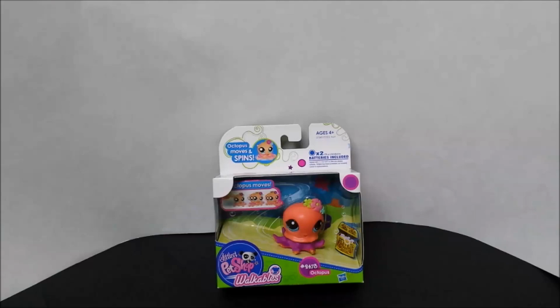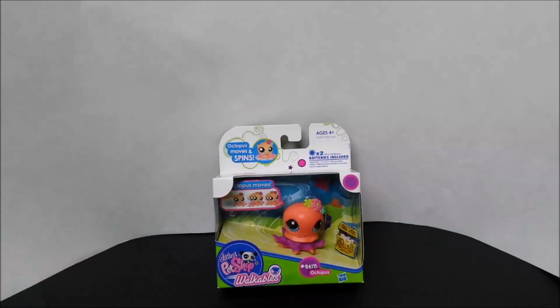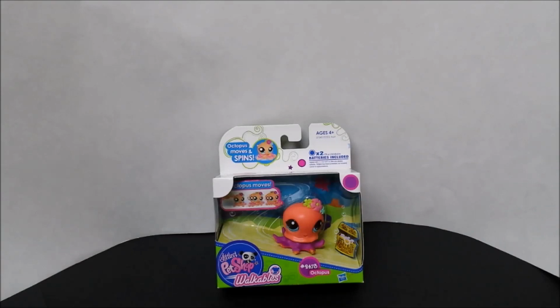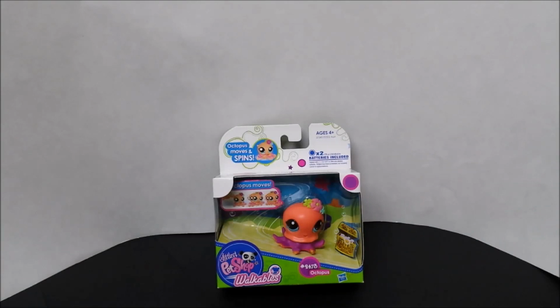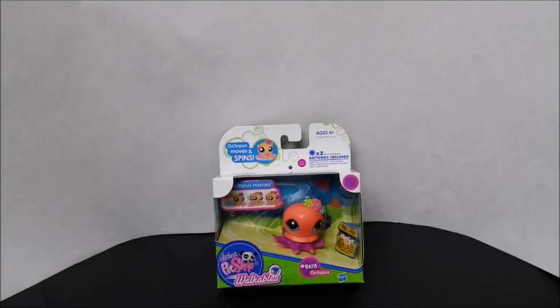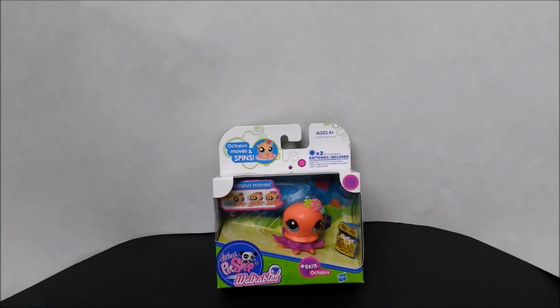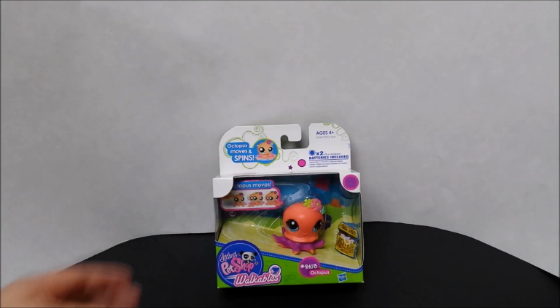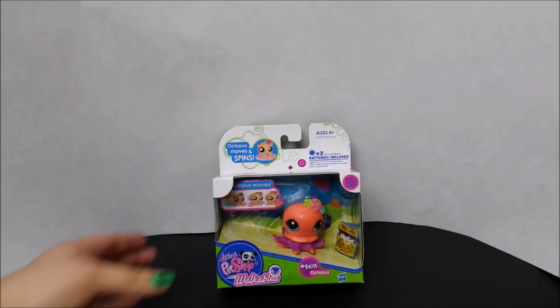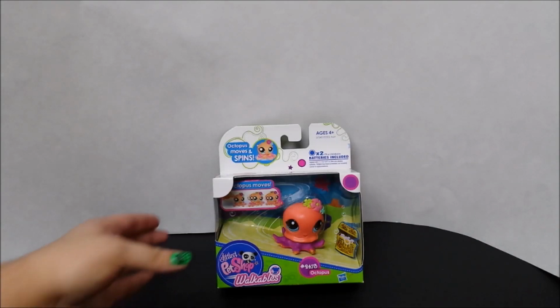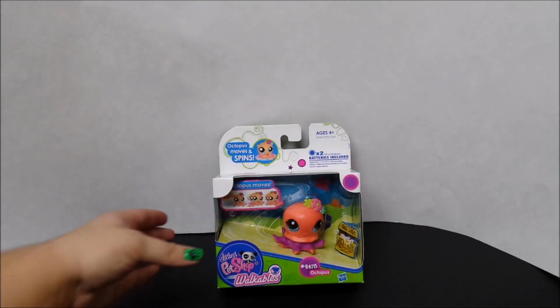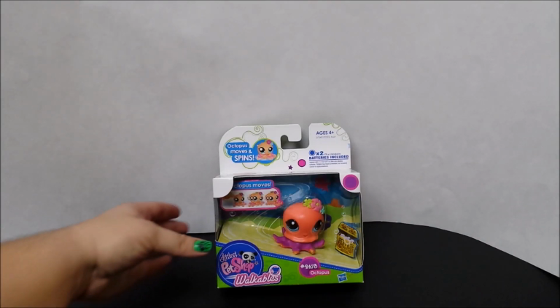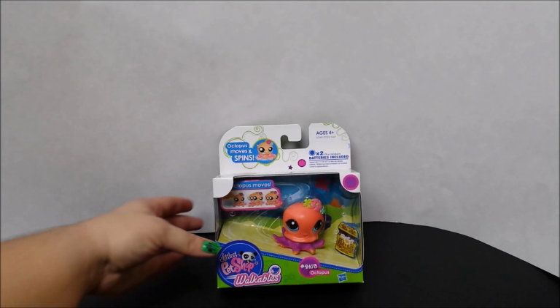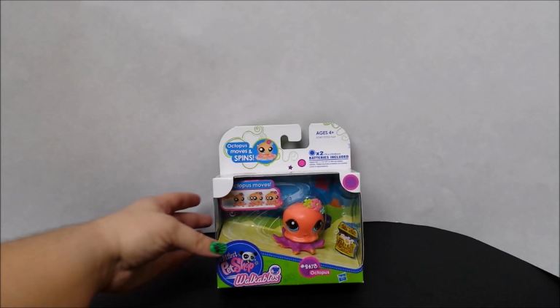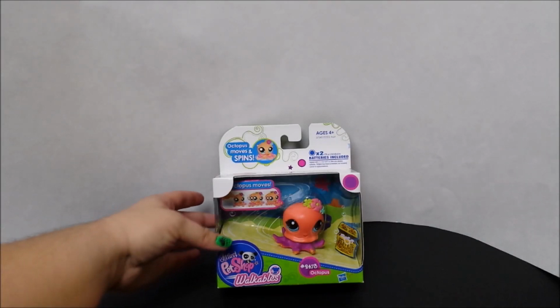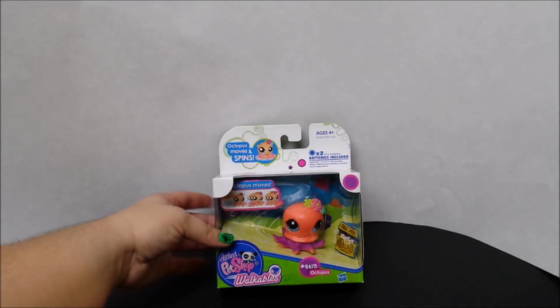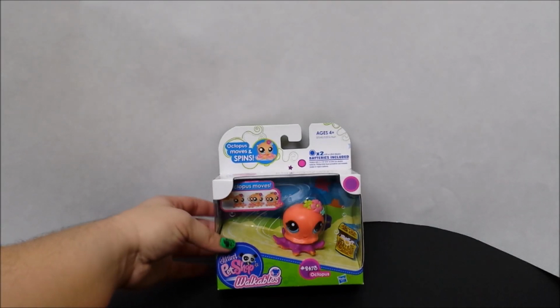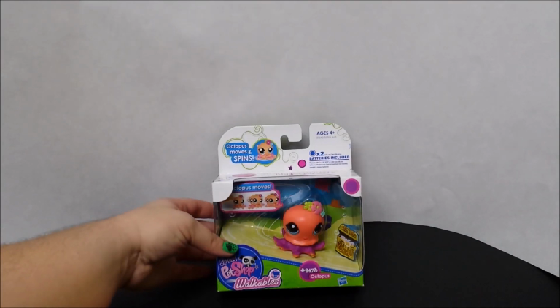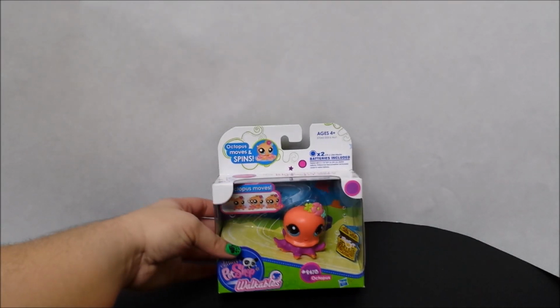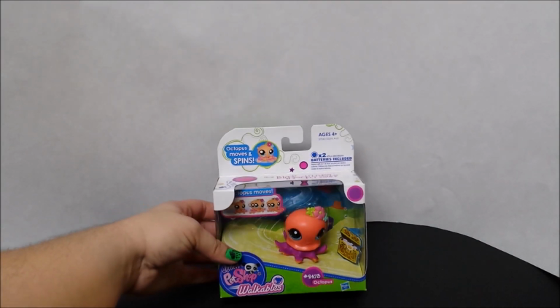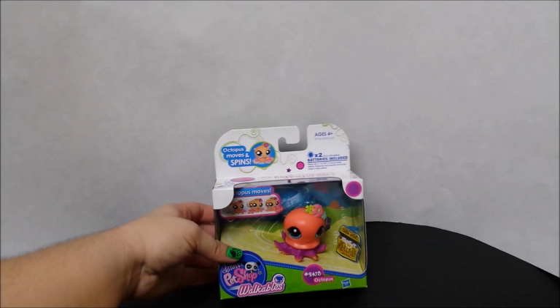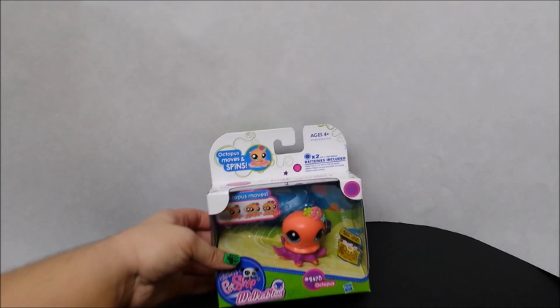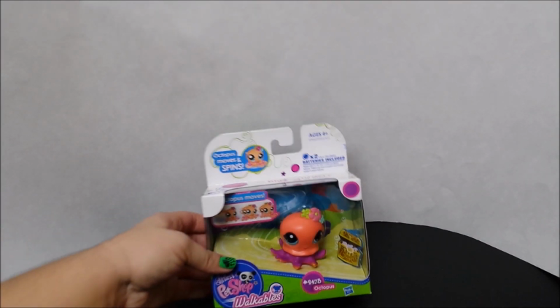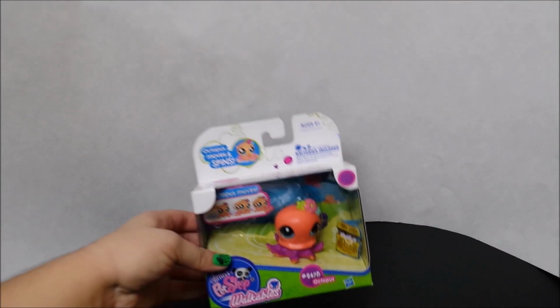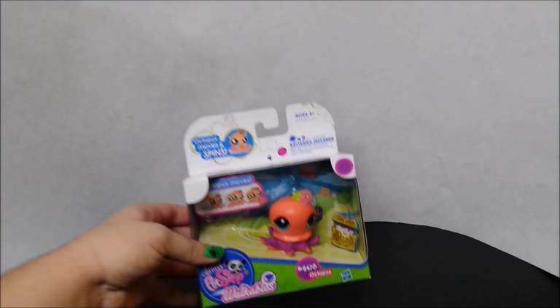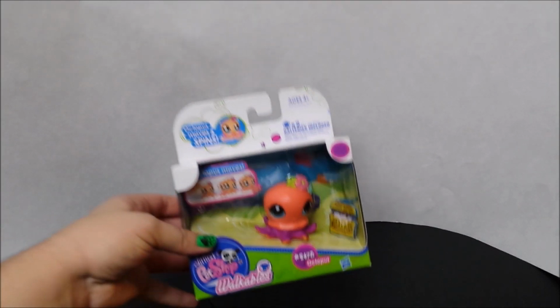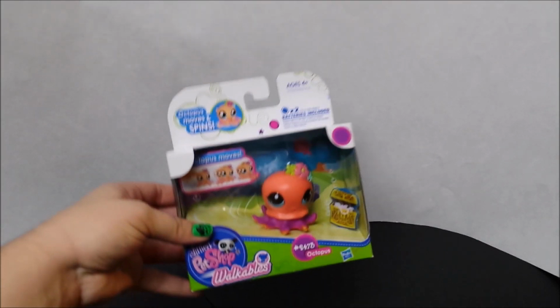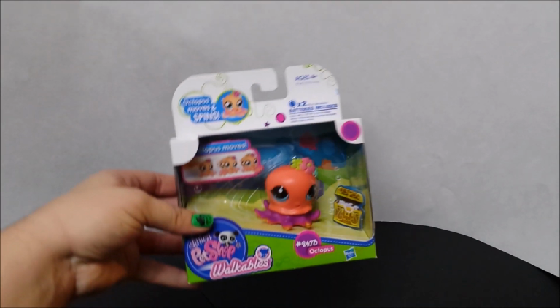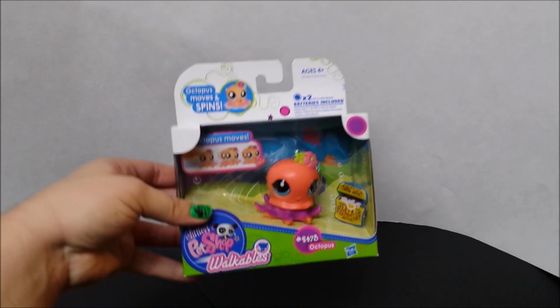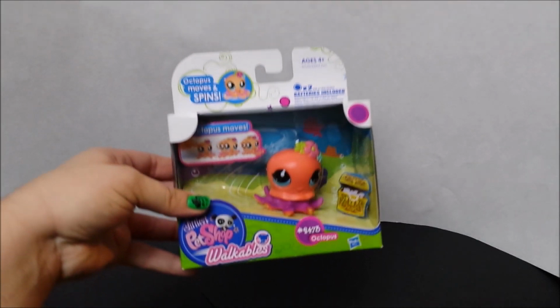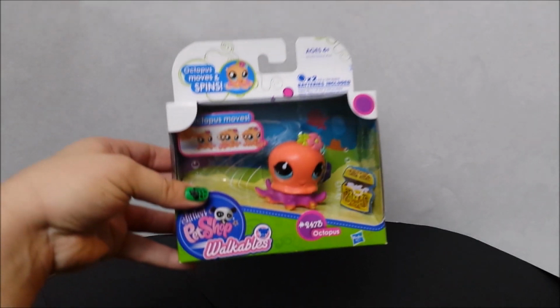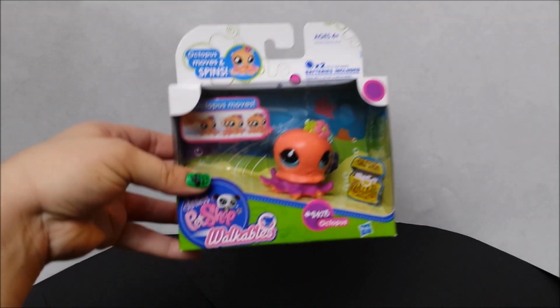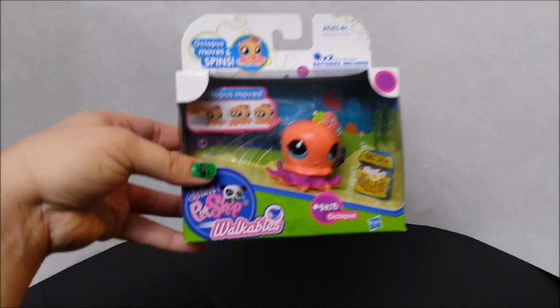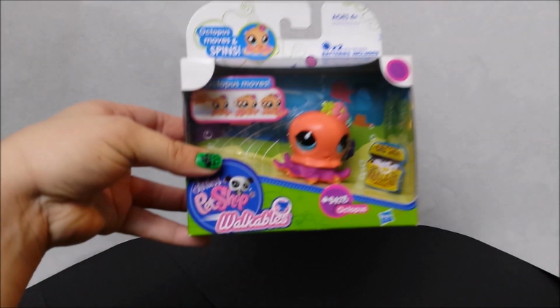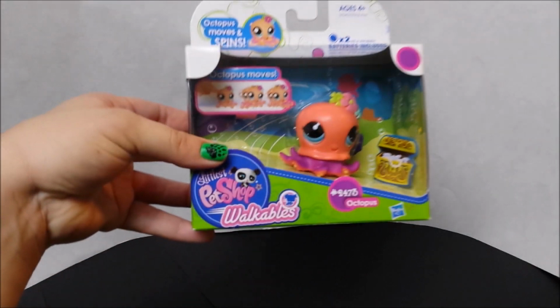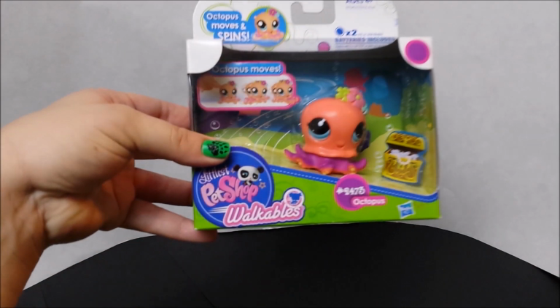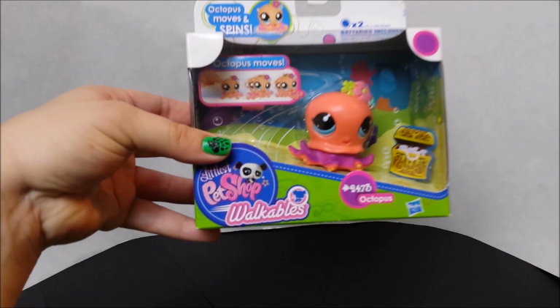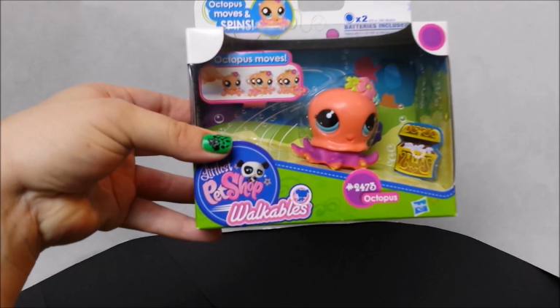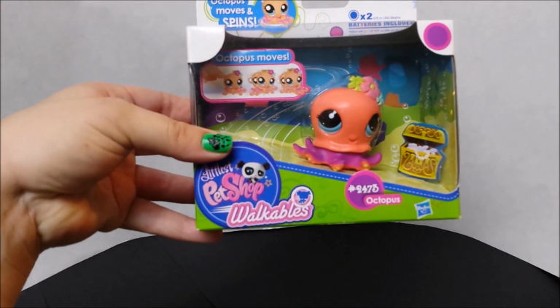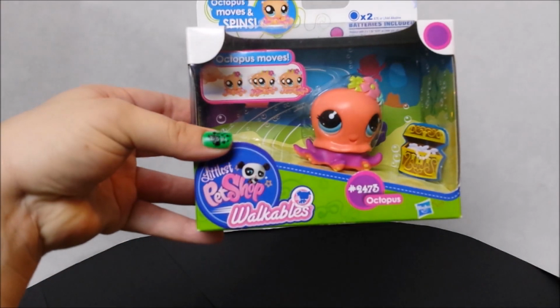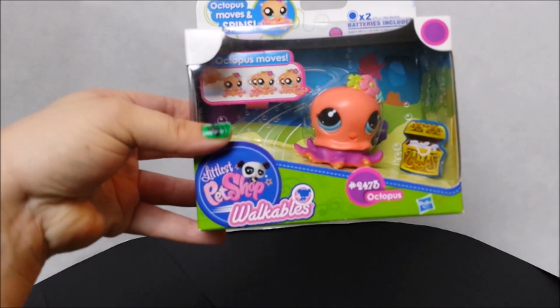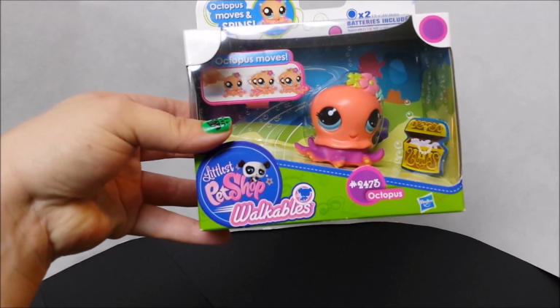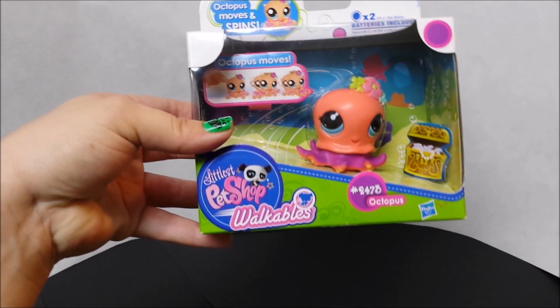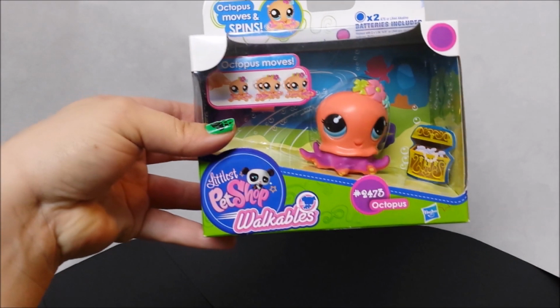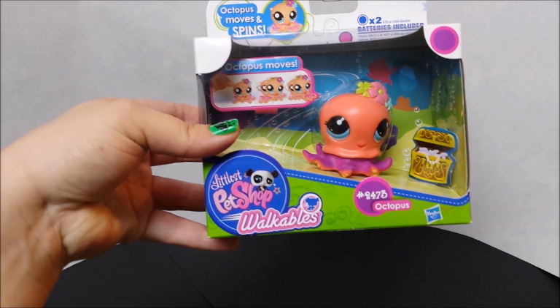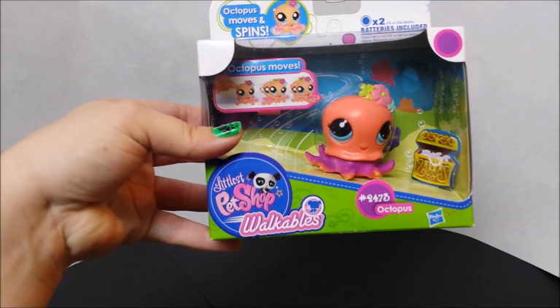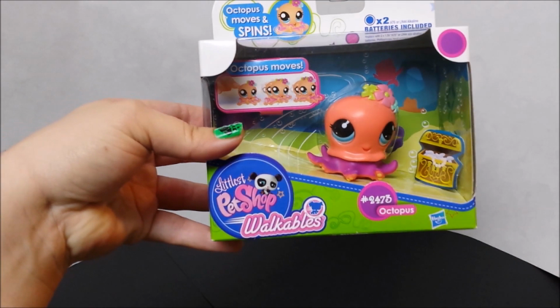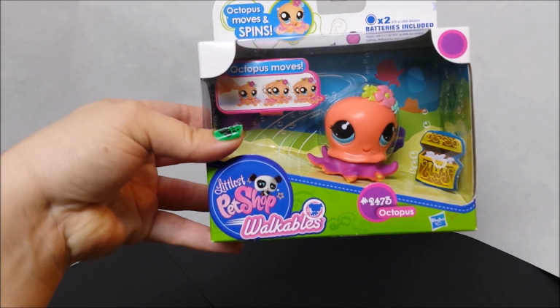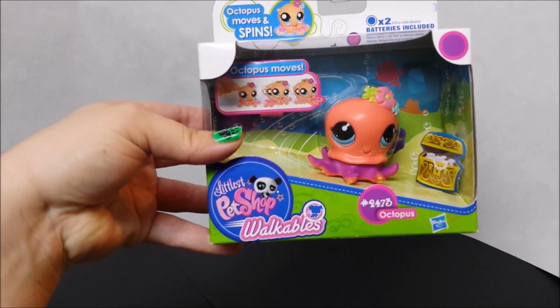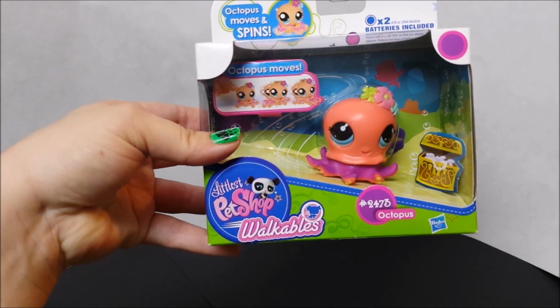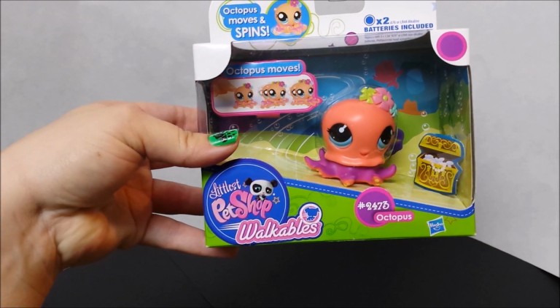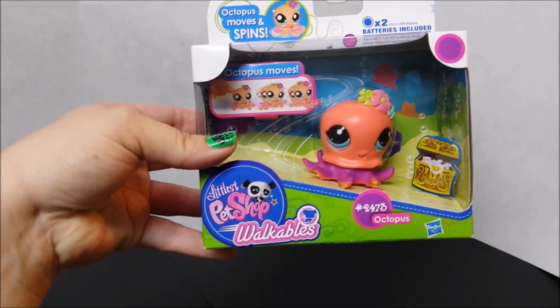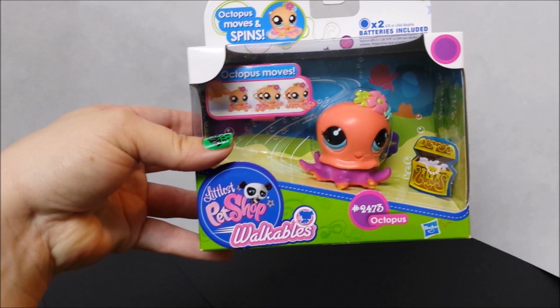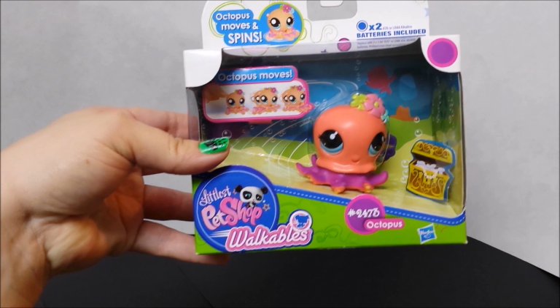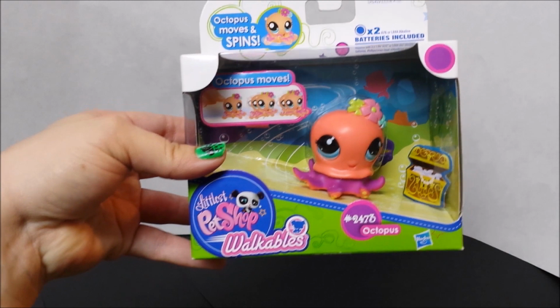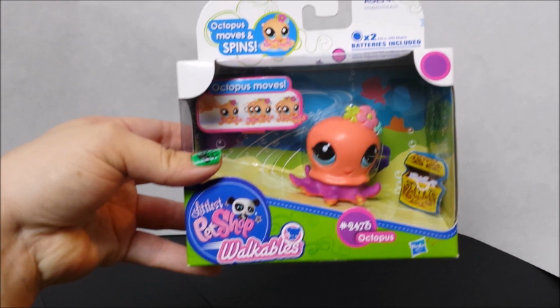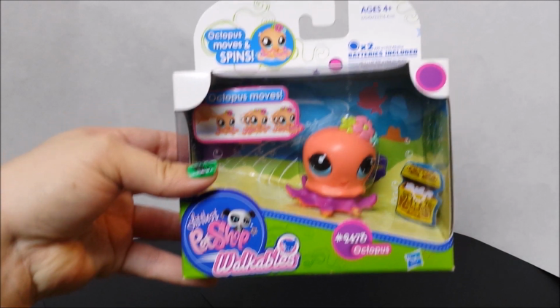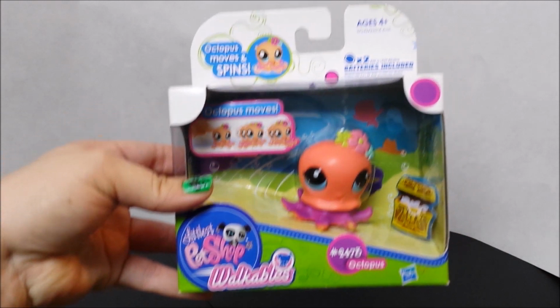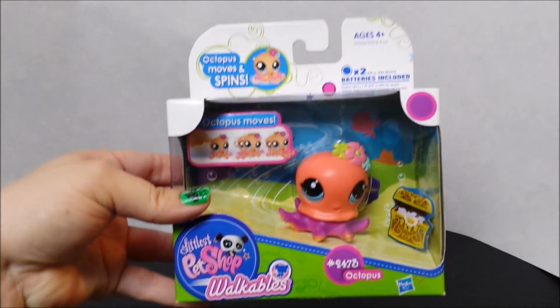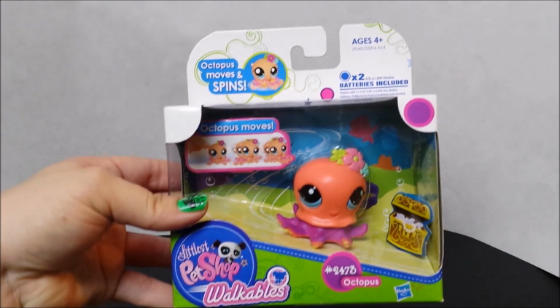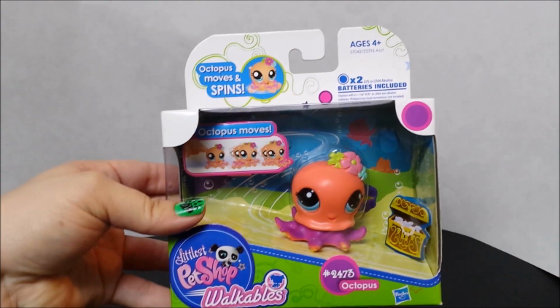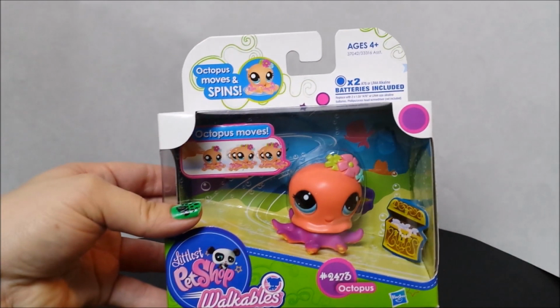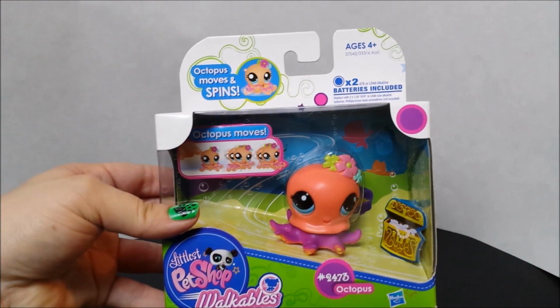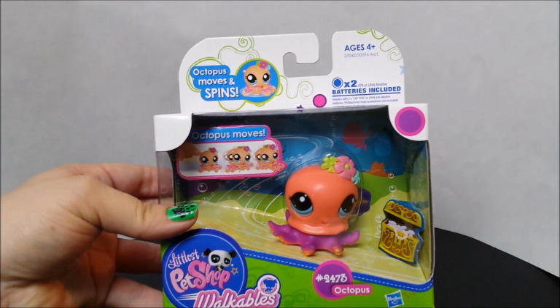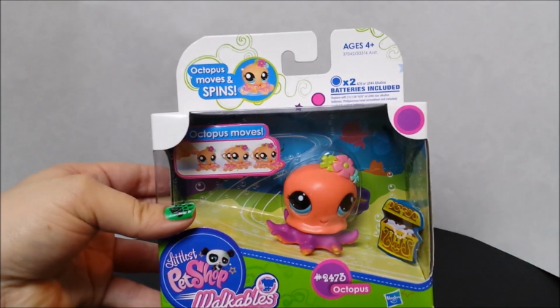Hello everybody, today we have a little pet shop — Littlest Pet Shop, sorry — Walkables.